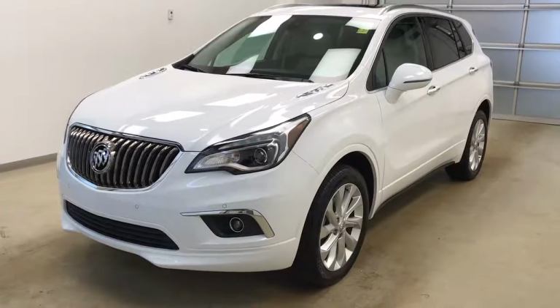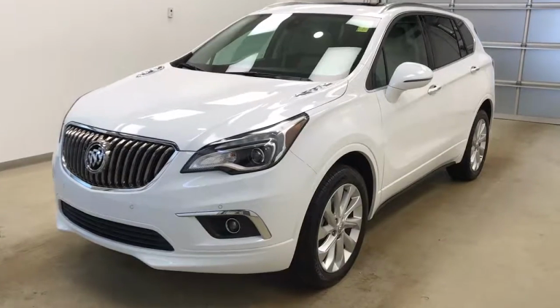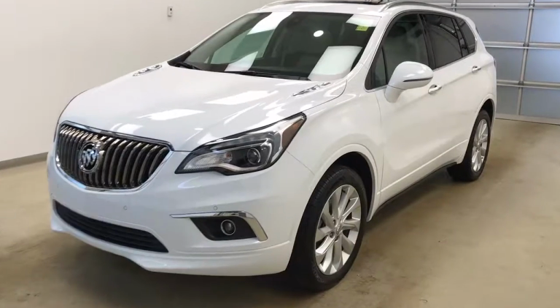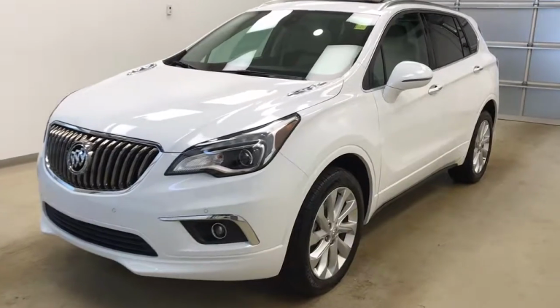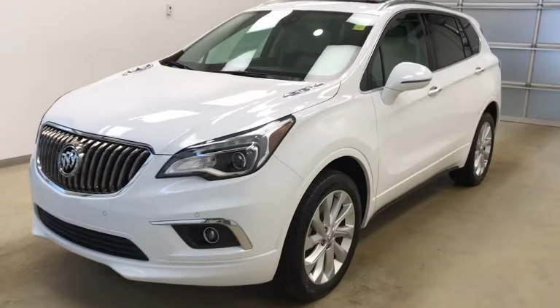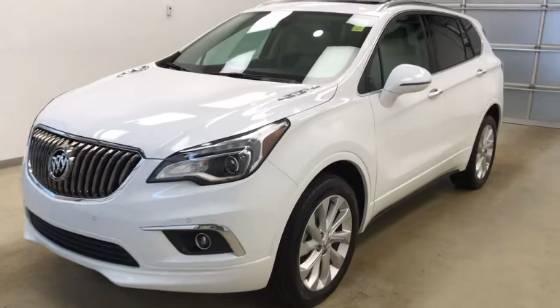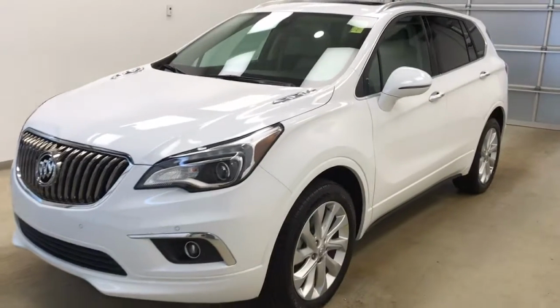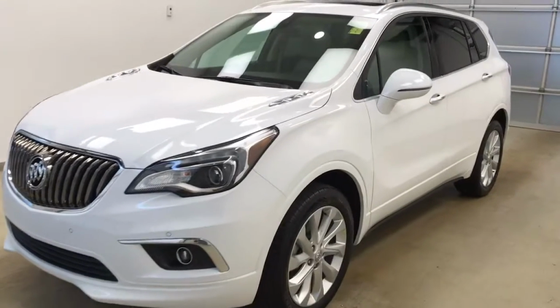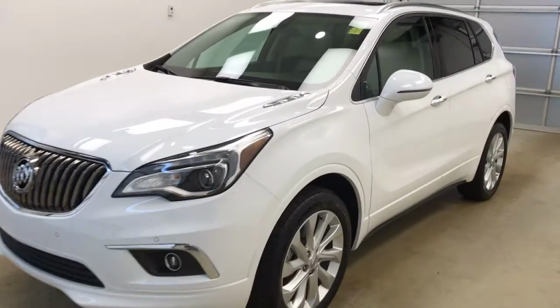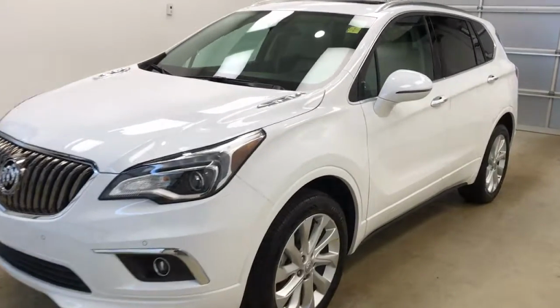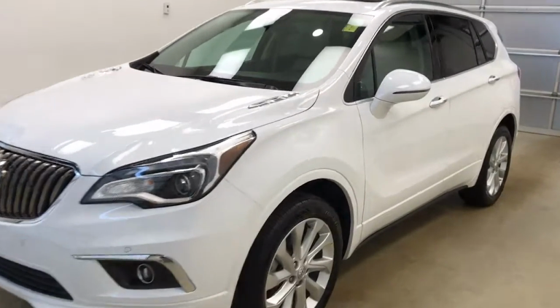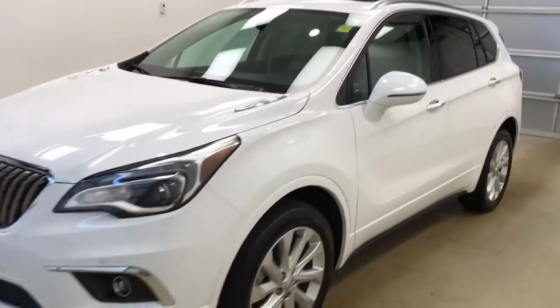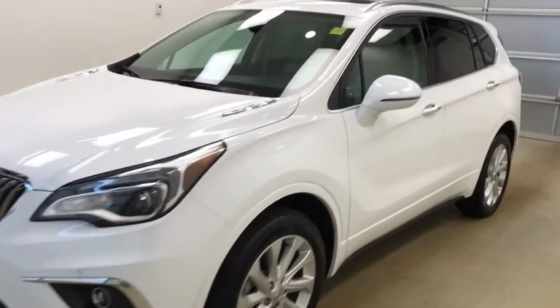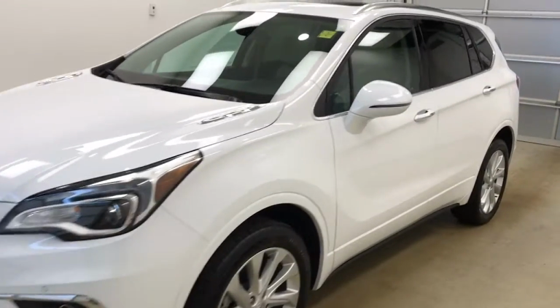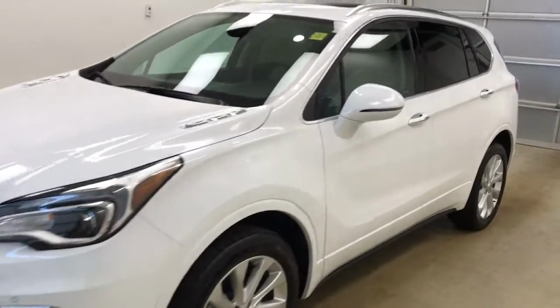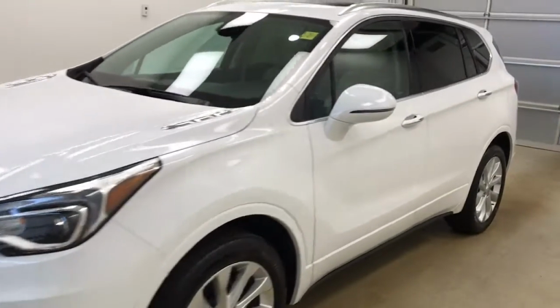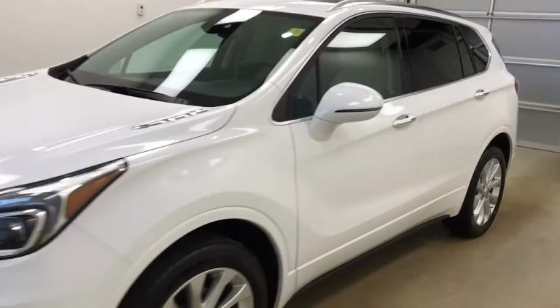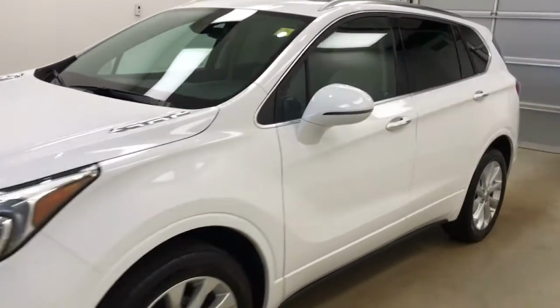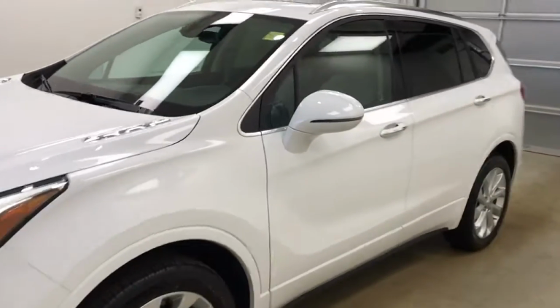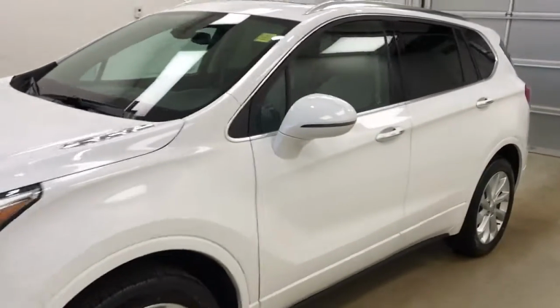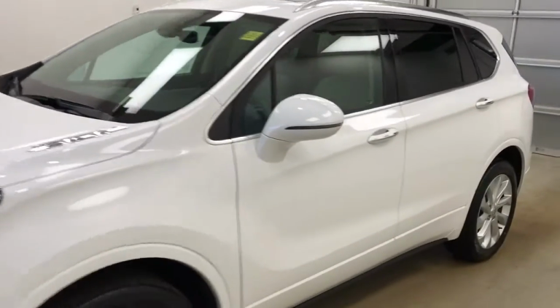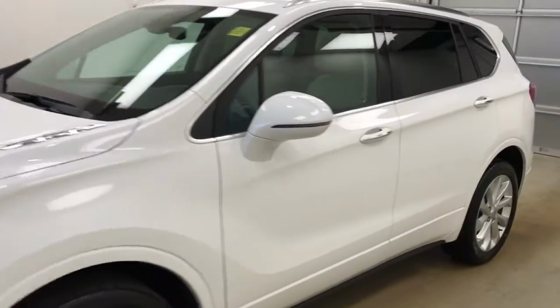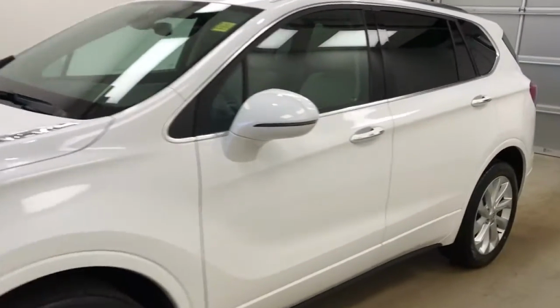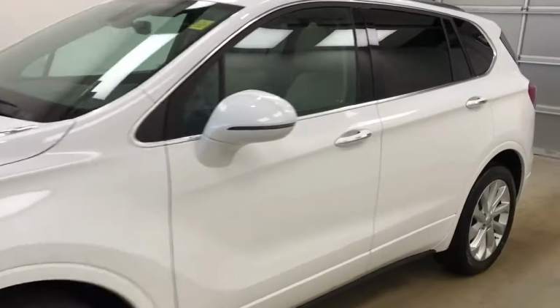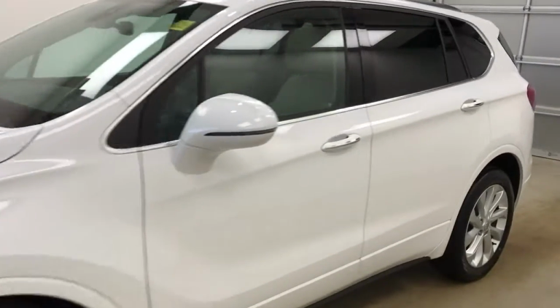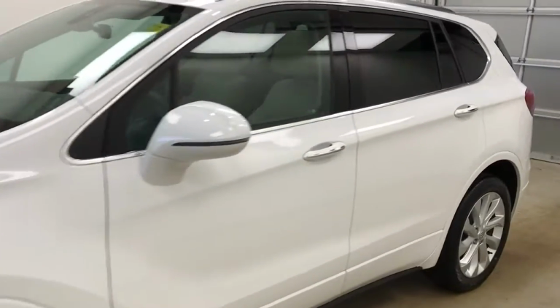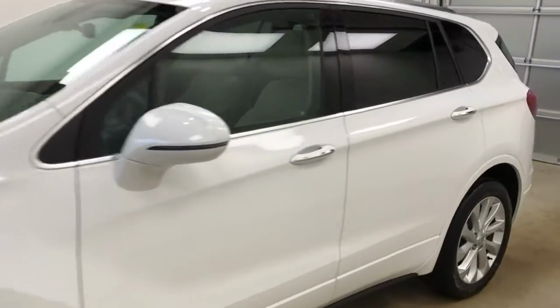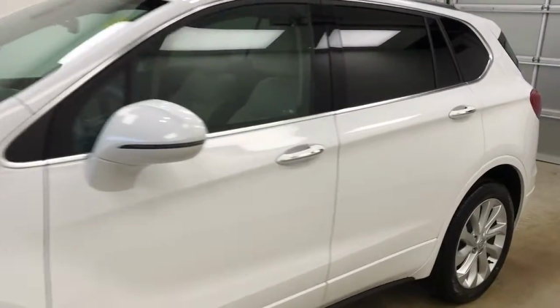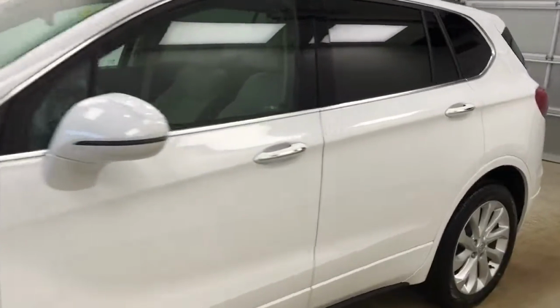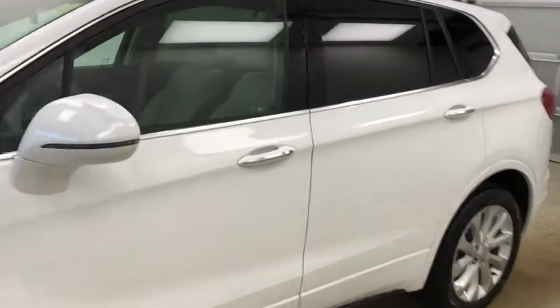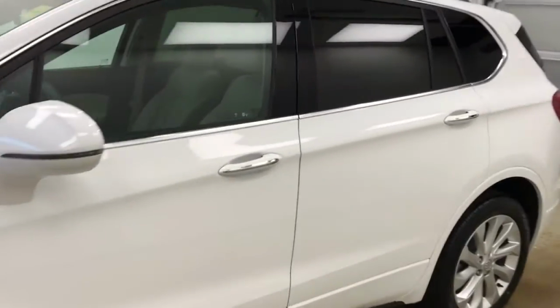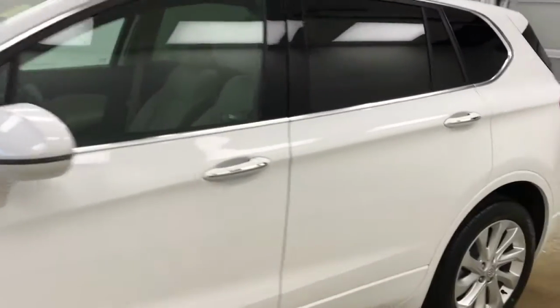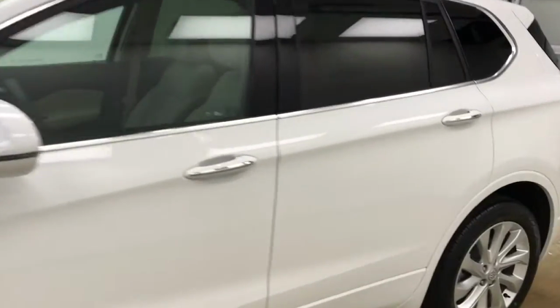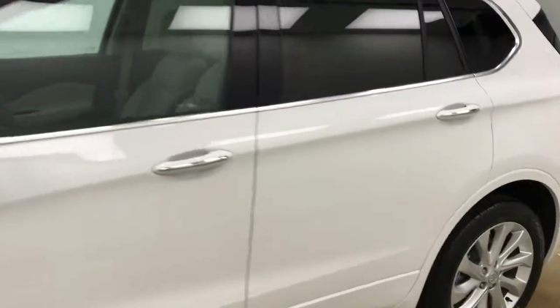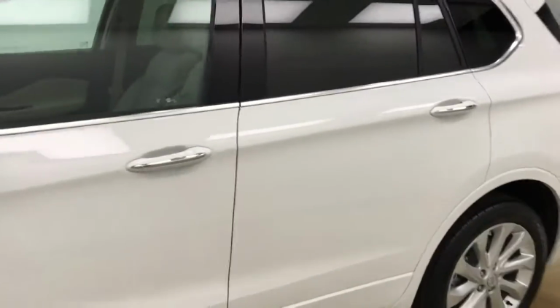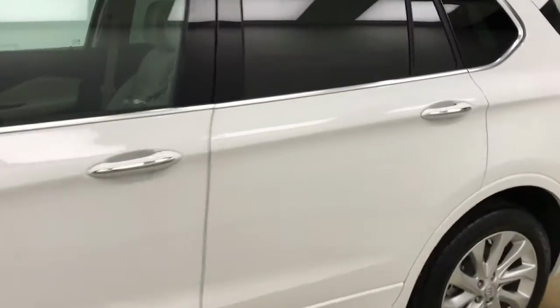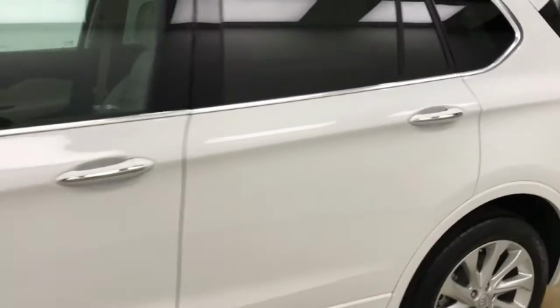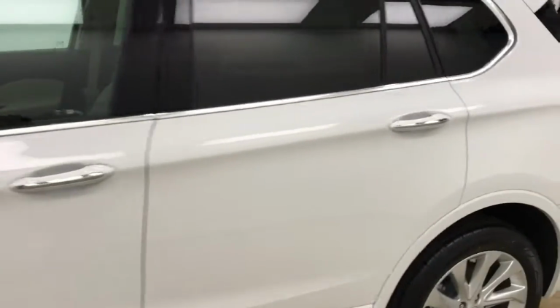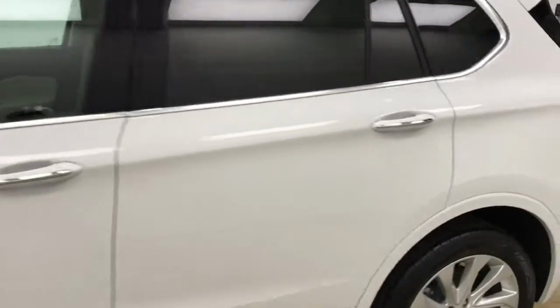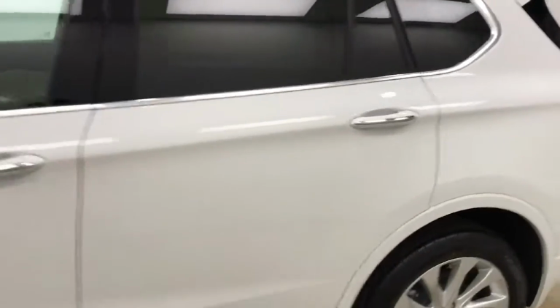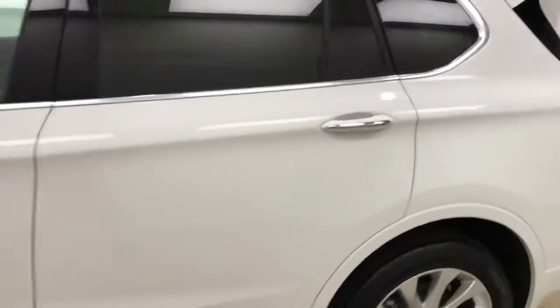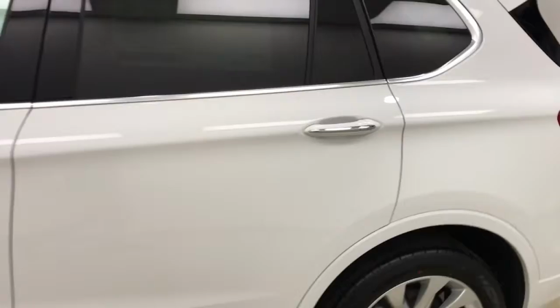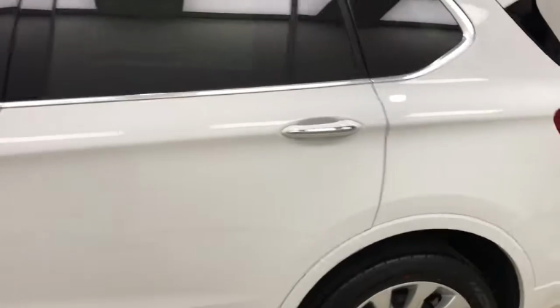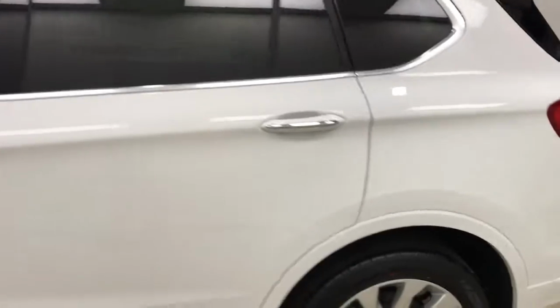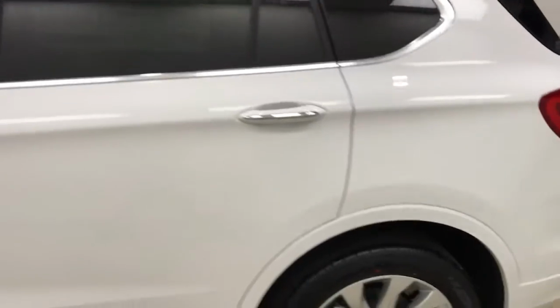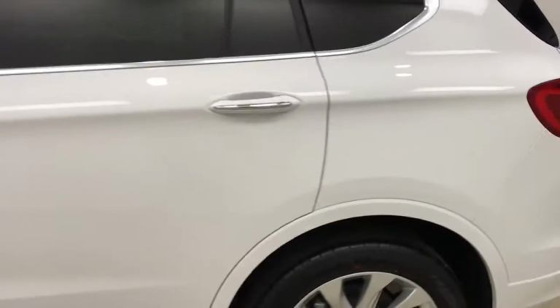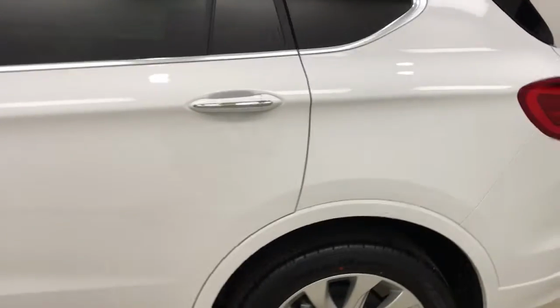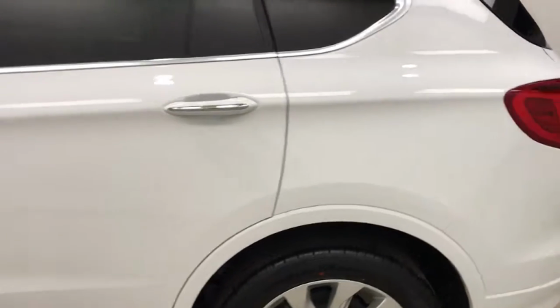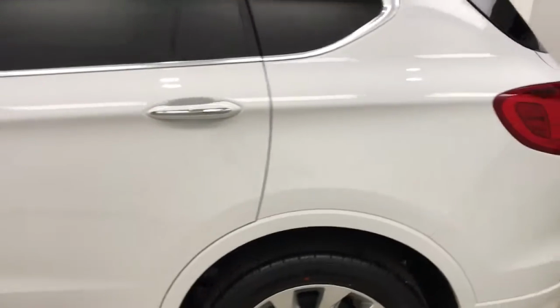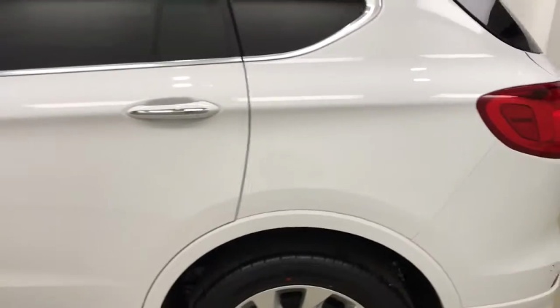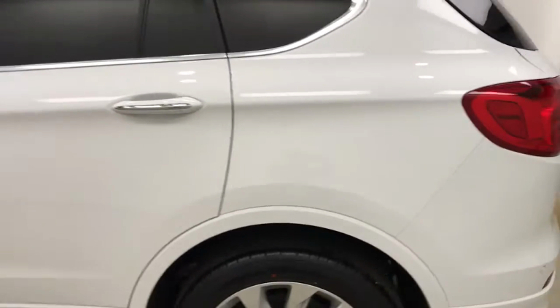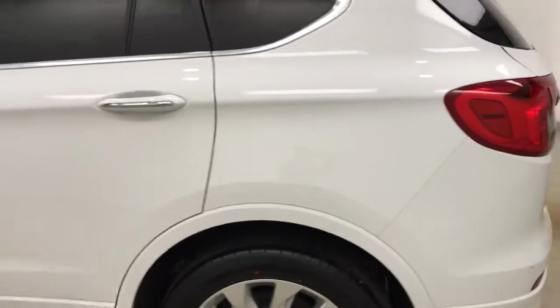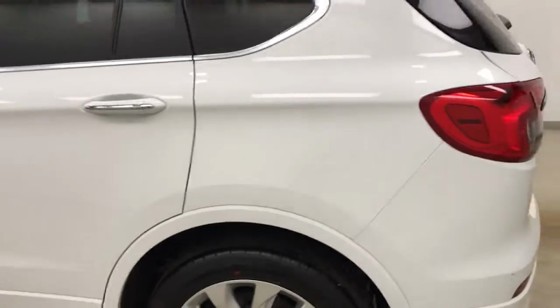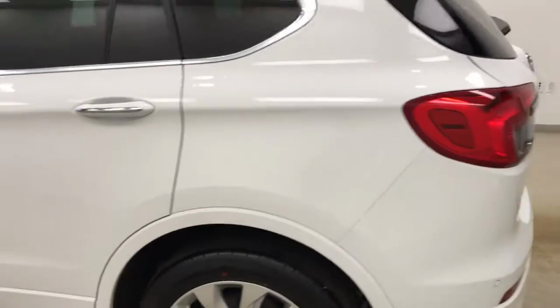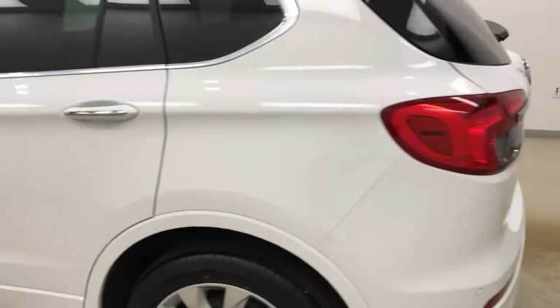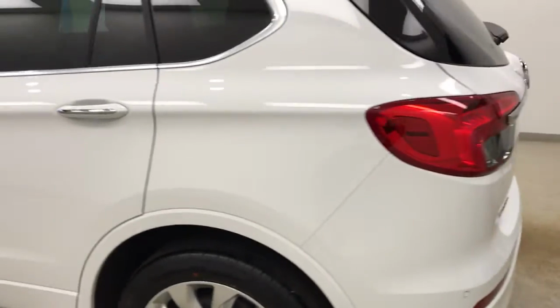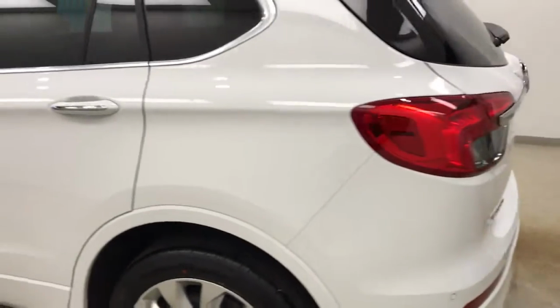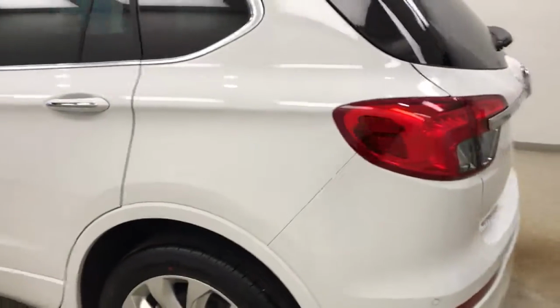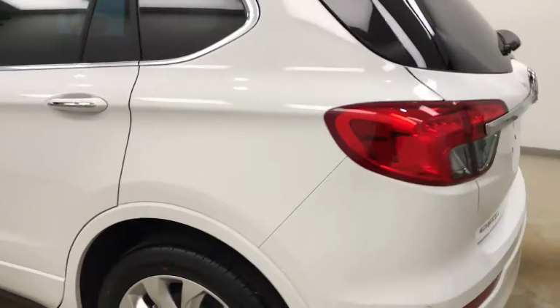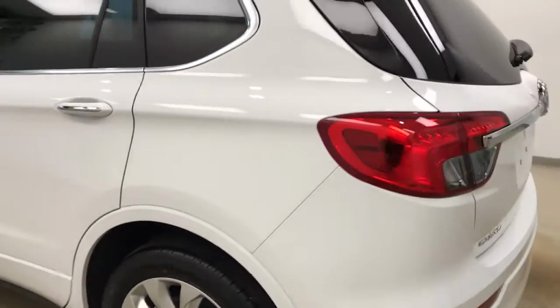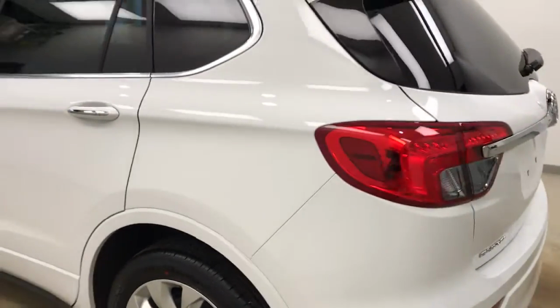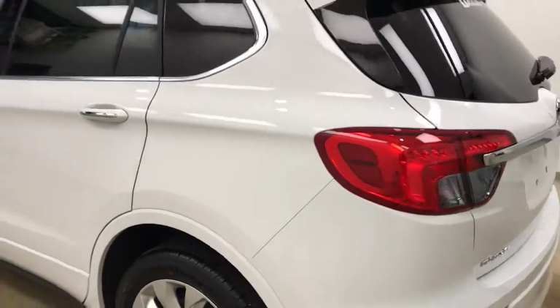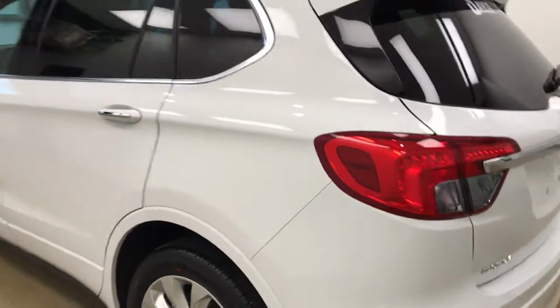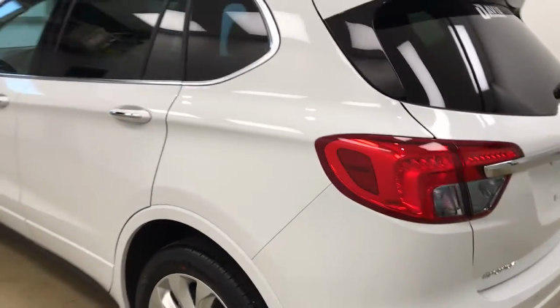This is stock number 179665 on a 2017 Buick Envision. Our exterior color today is Summit White.